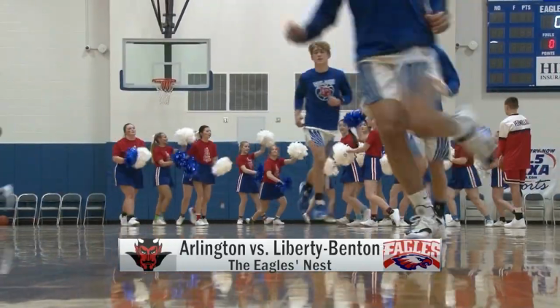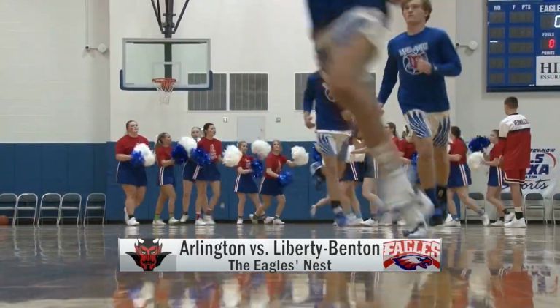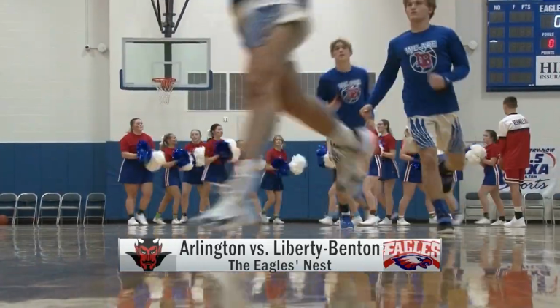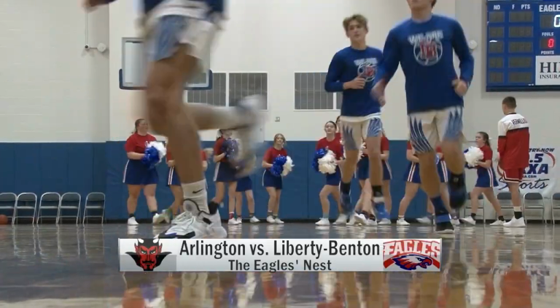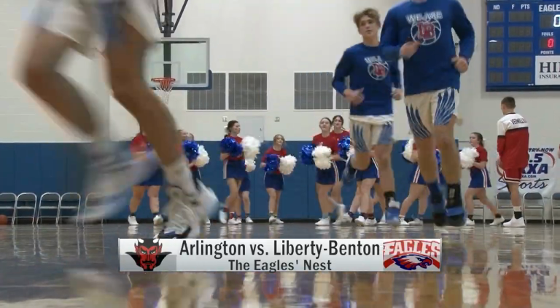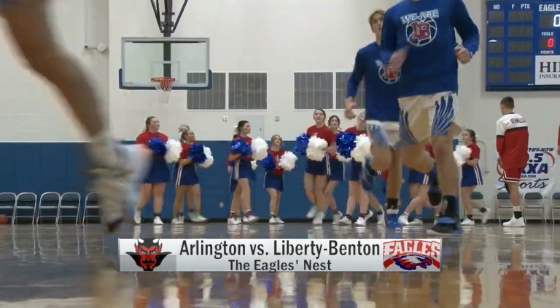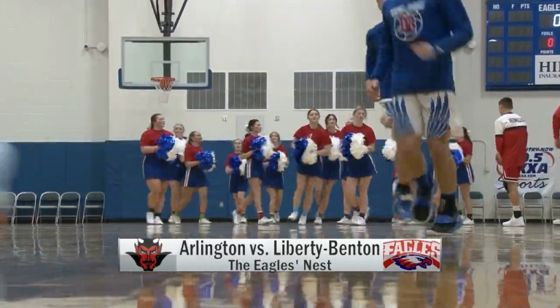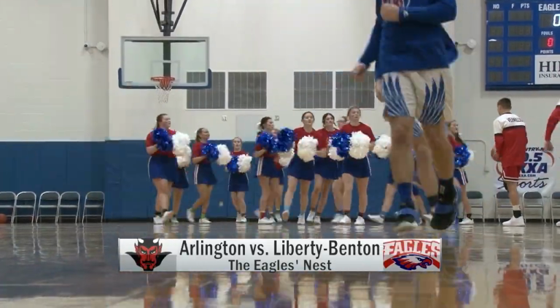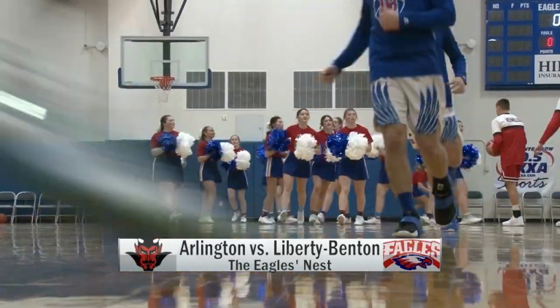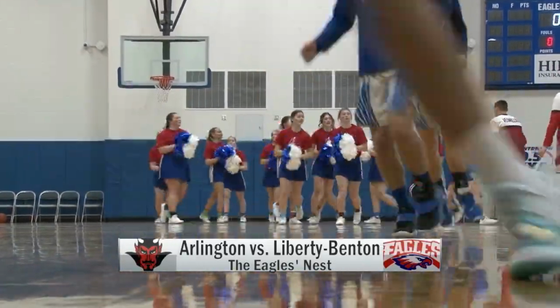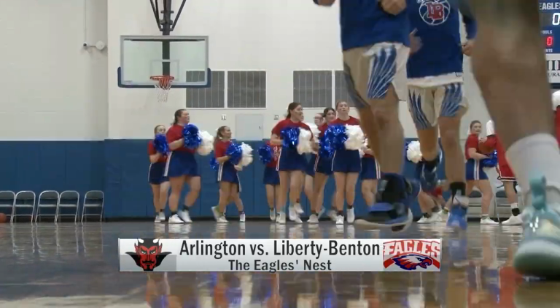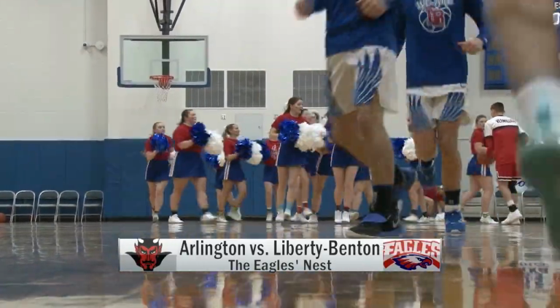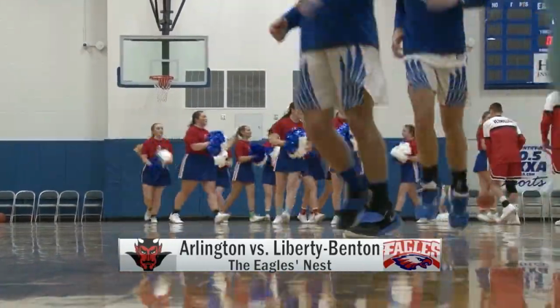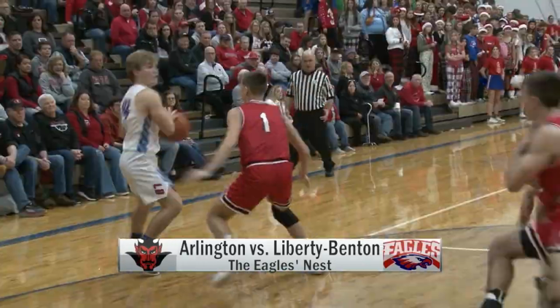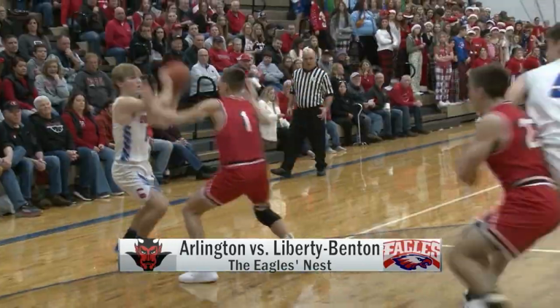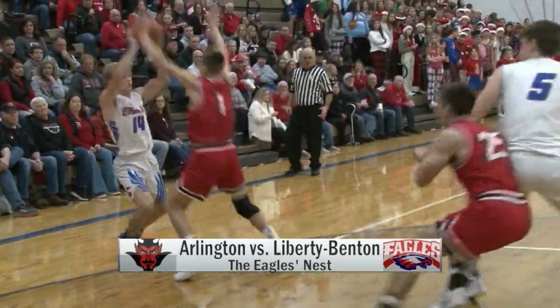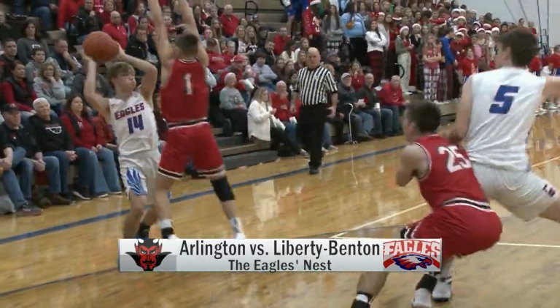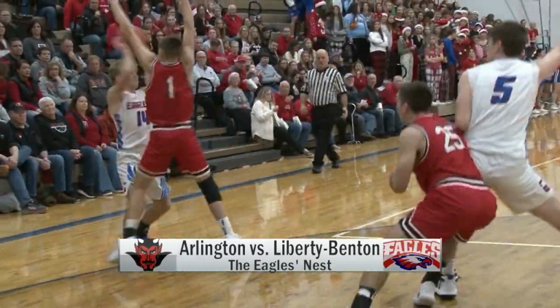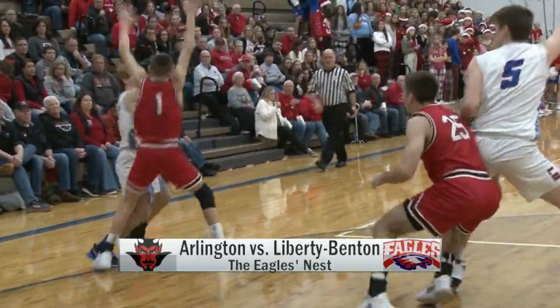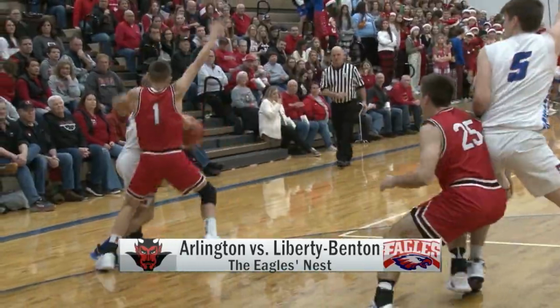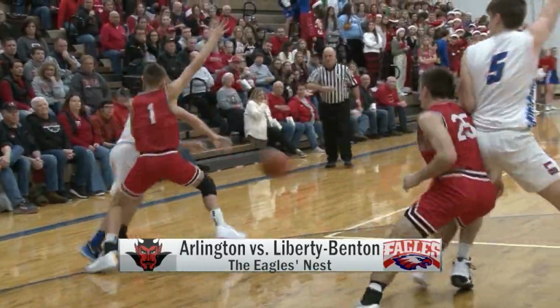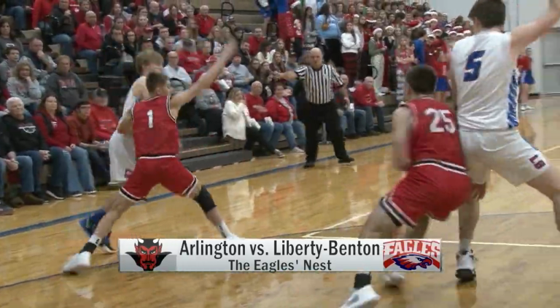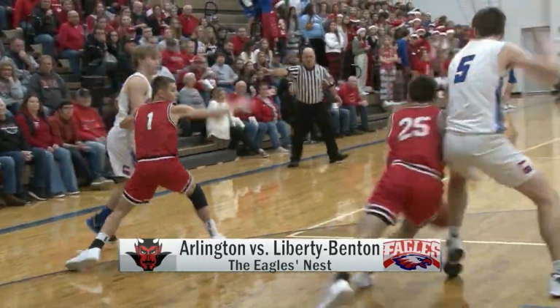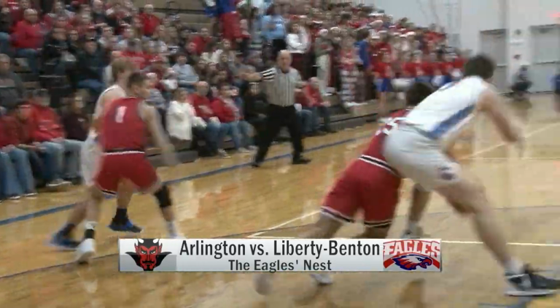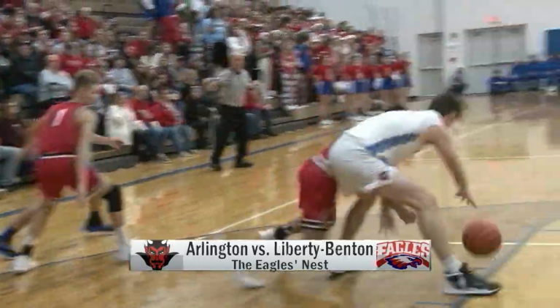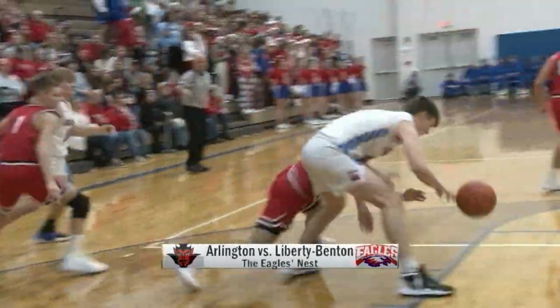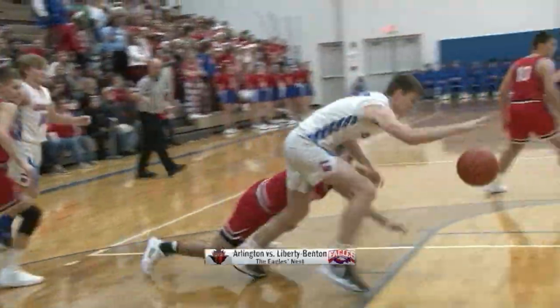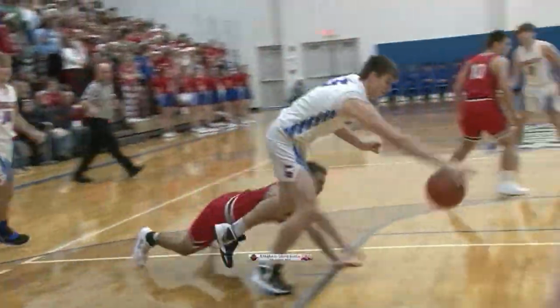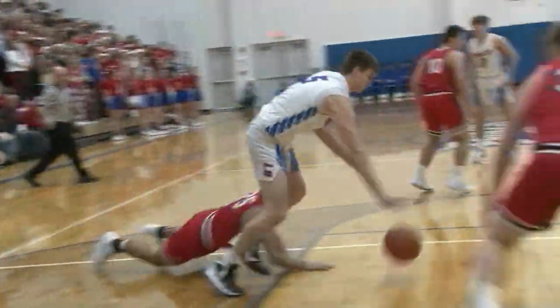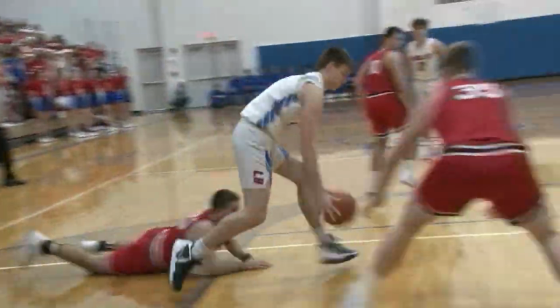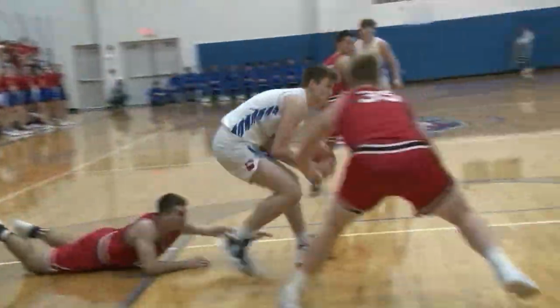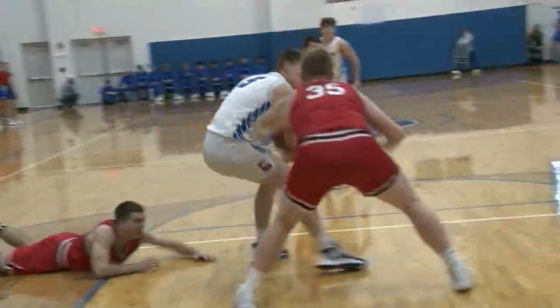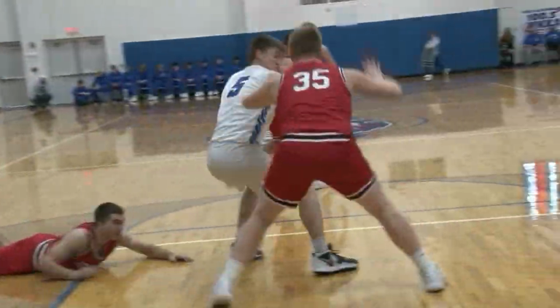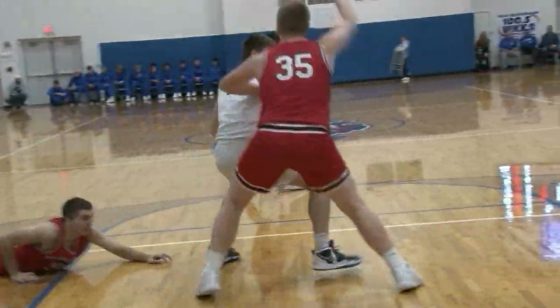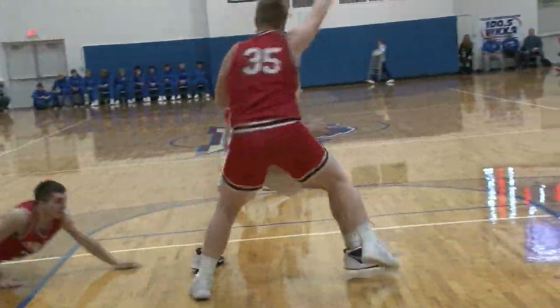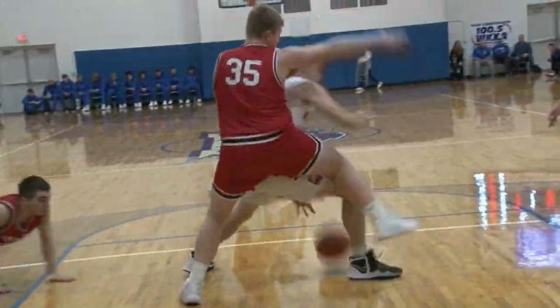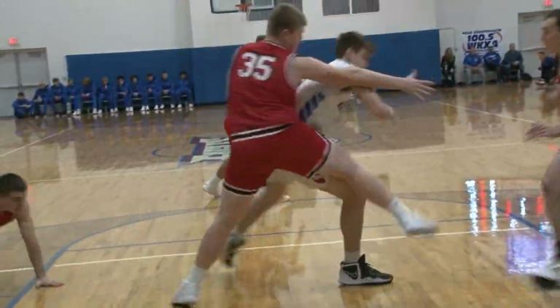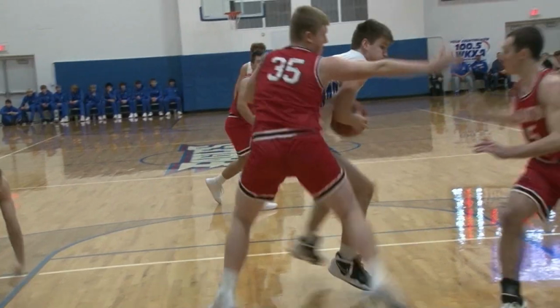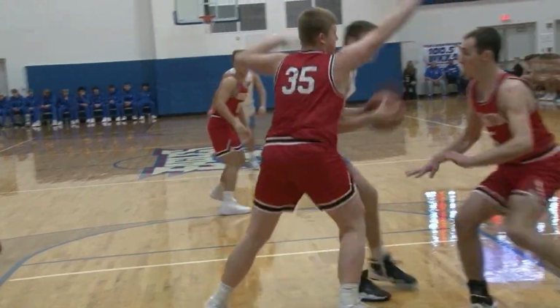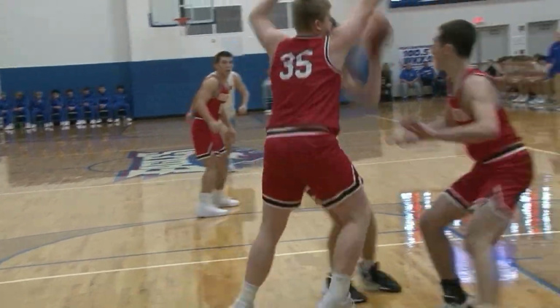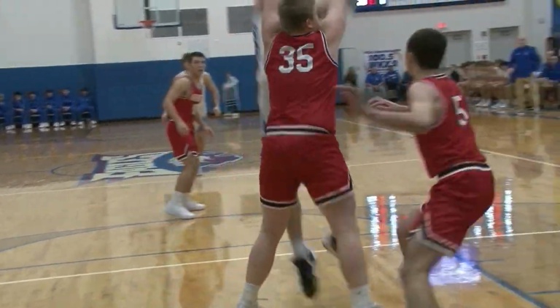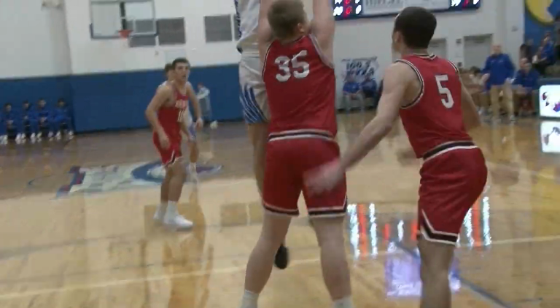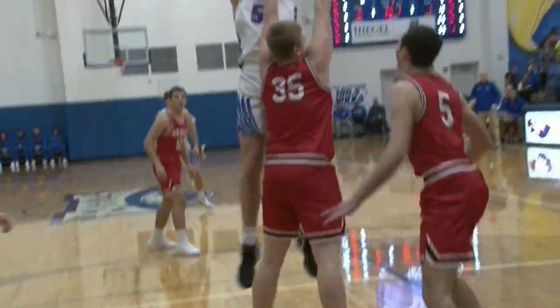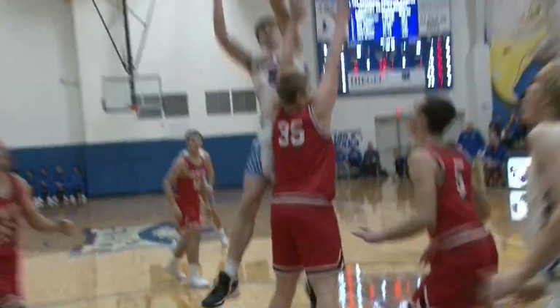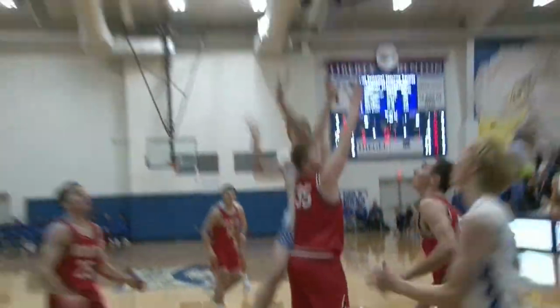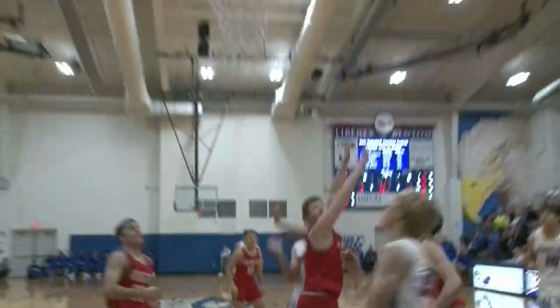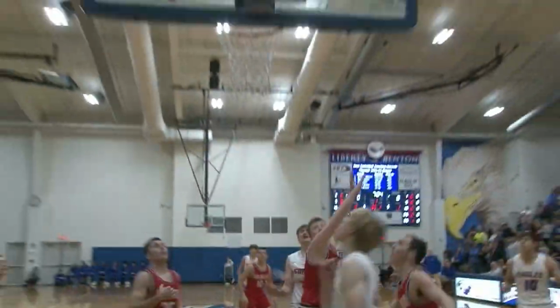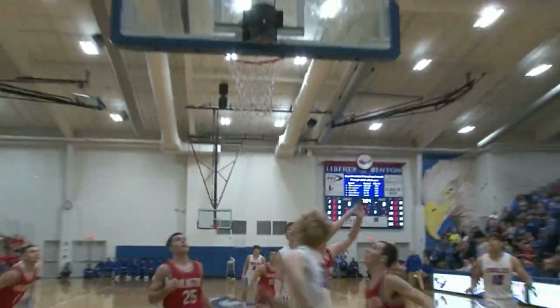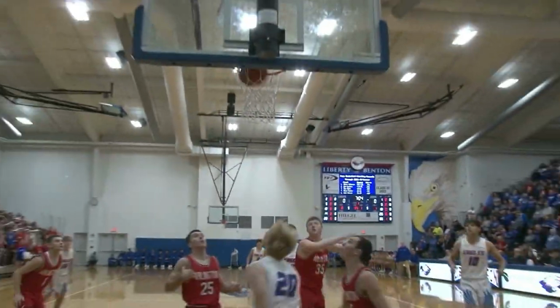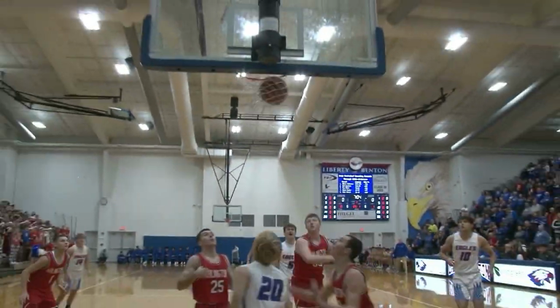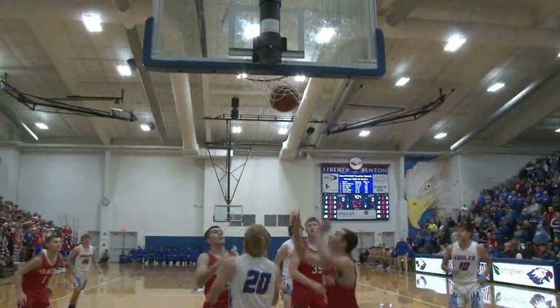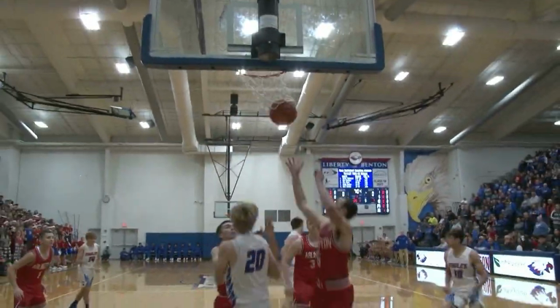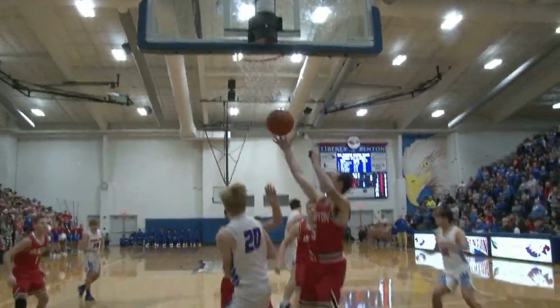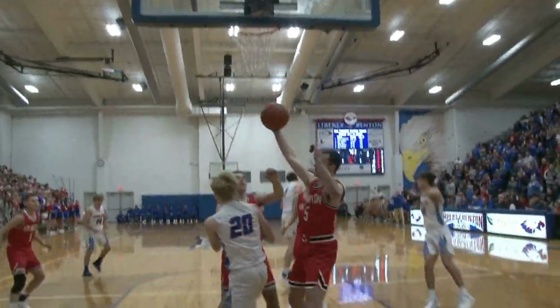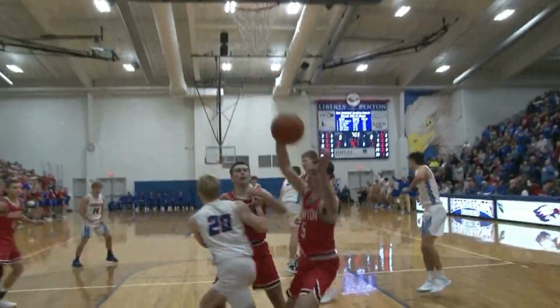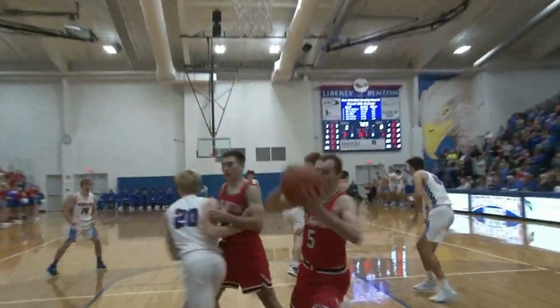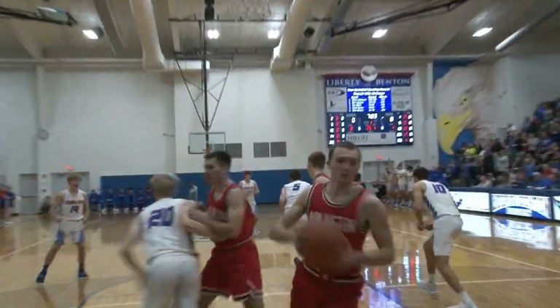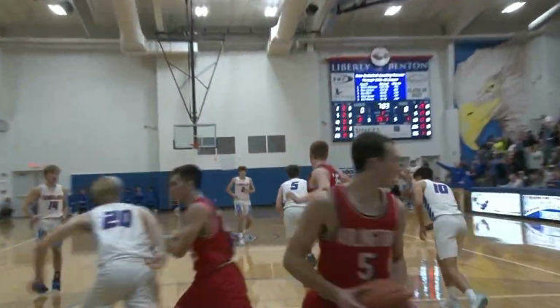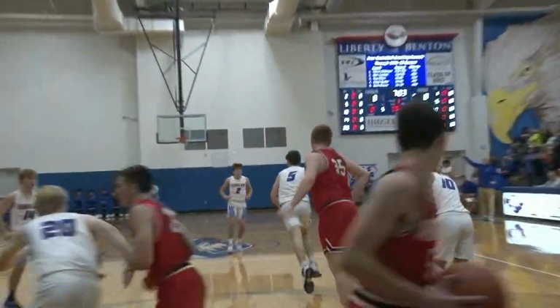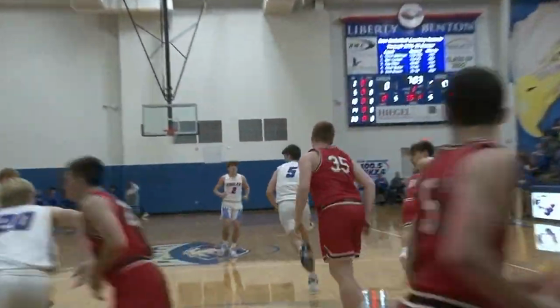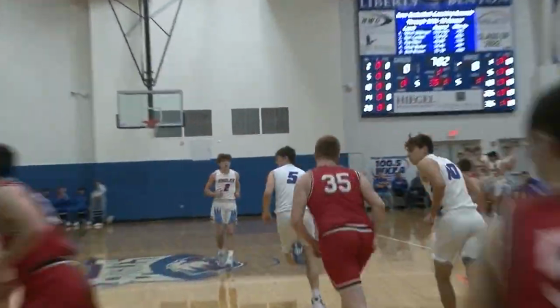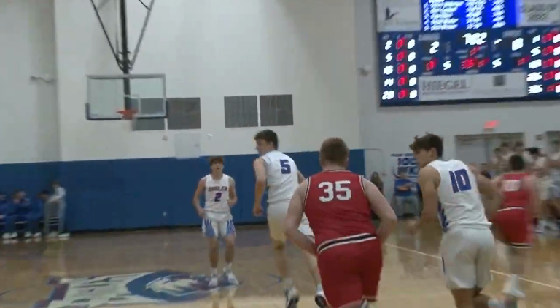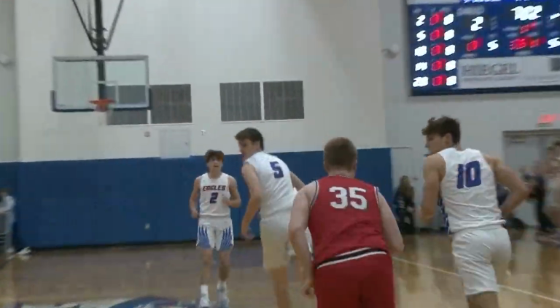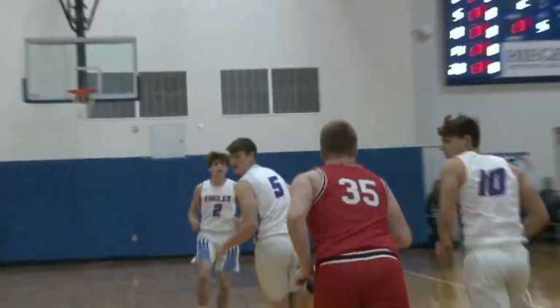First quarter action at the Eagles' nest. Teams taking the court and Eagles with the ball. Lincoln Garlock to Carson Conaway. The bucket is good.